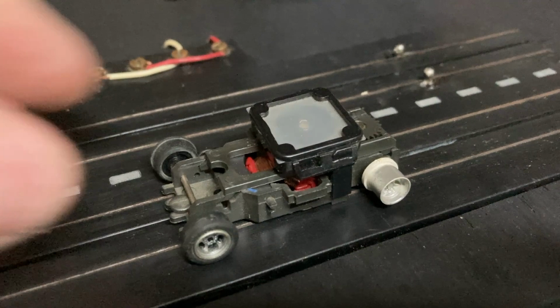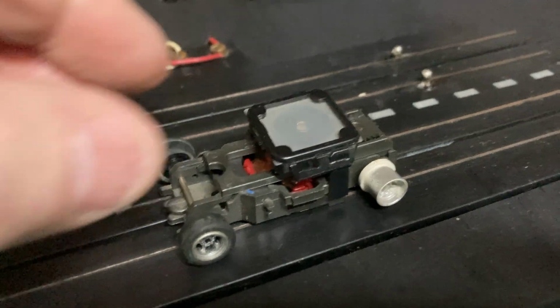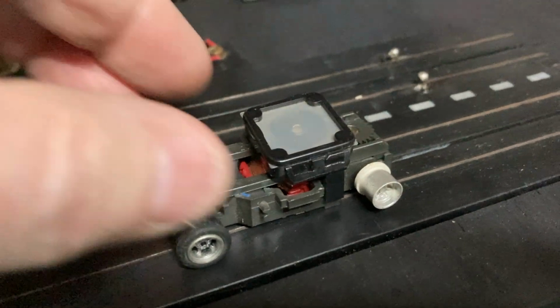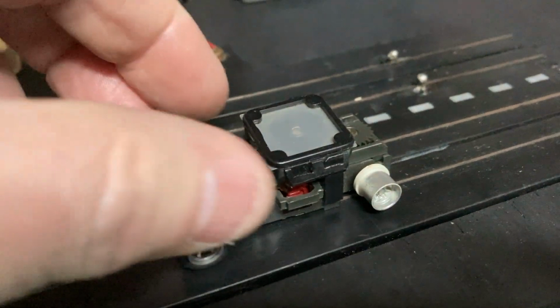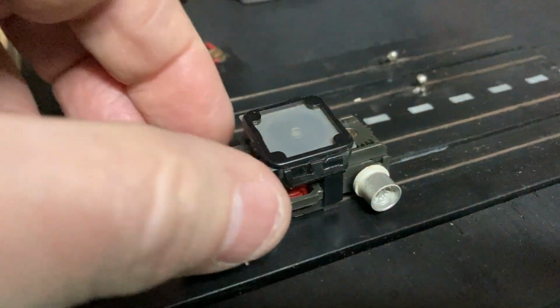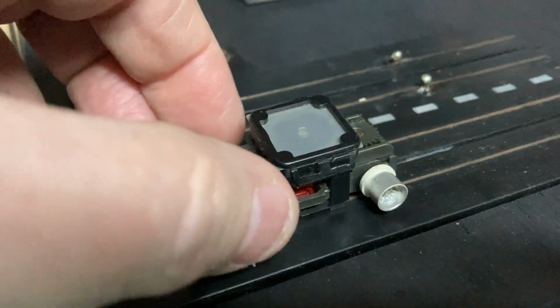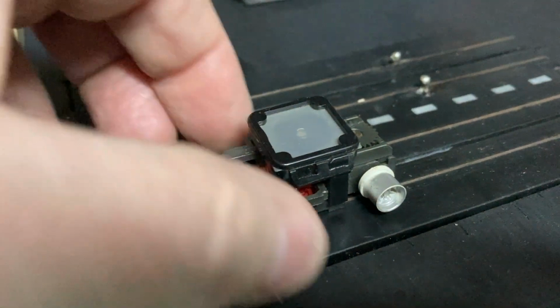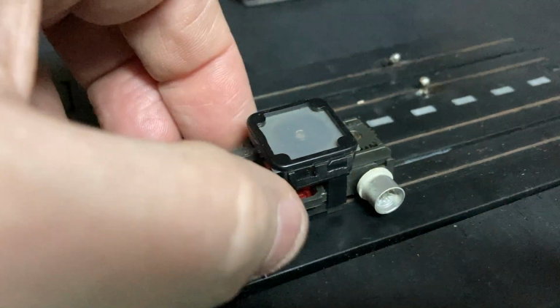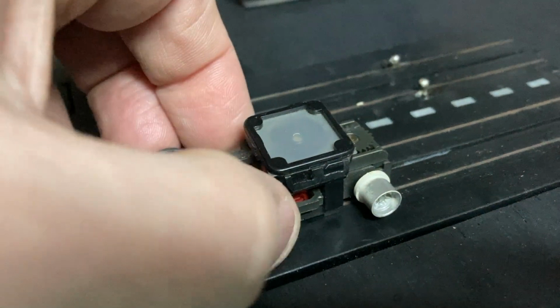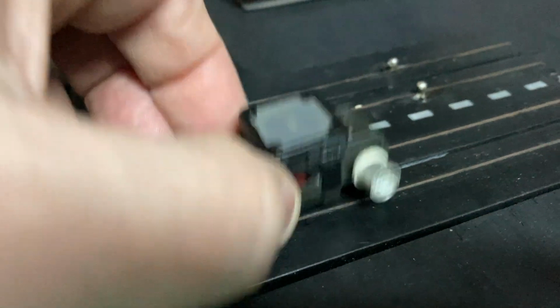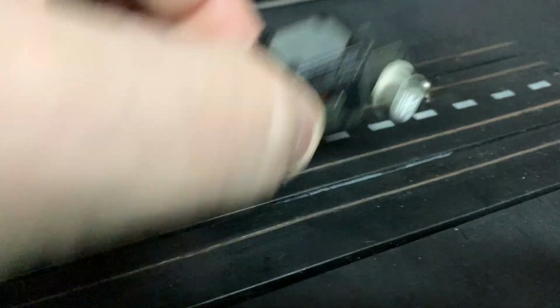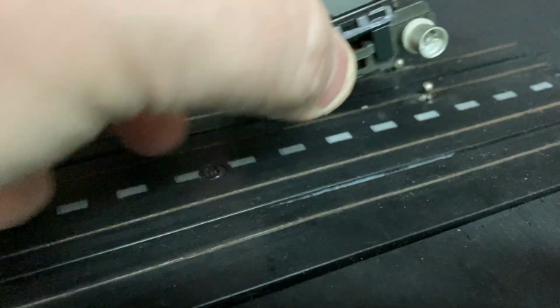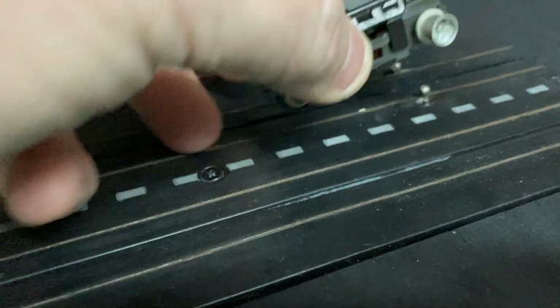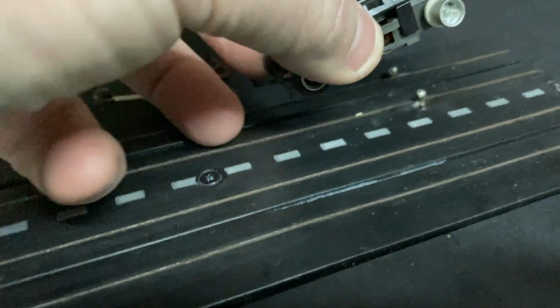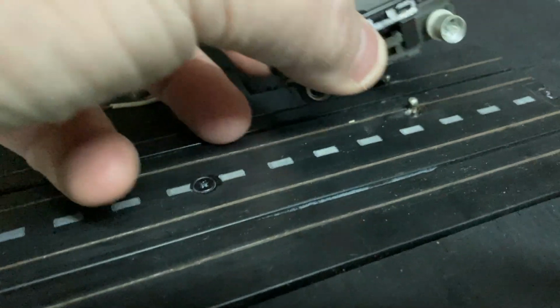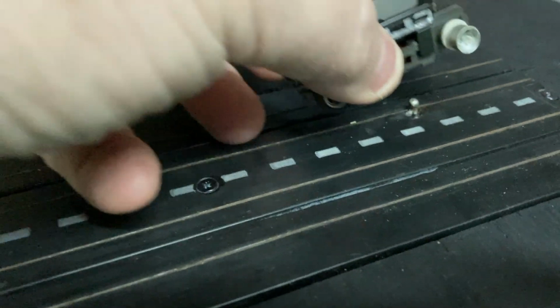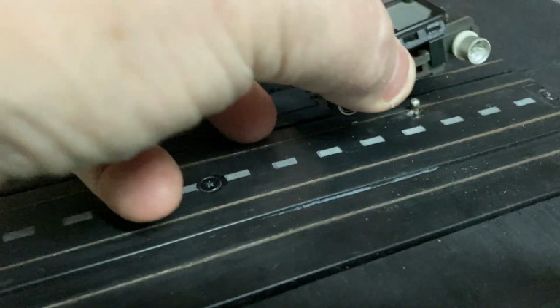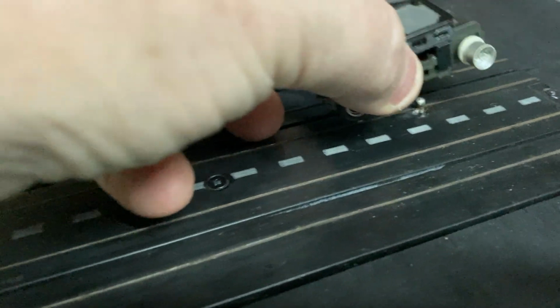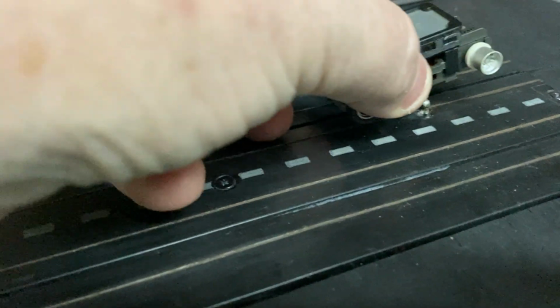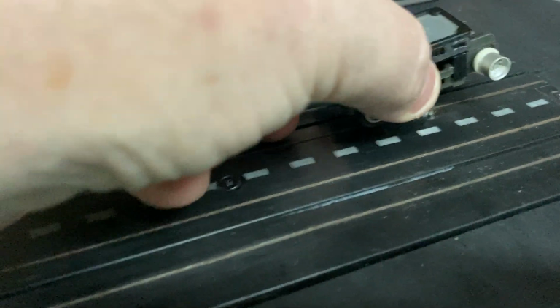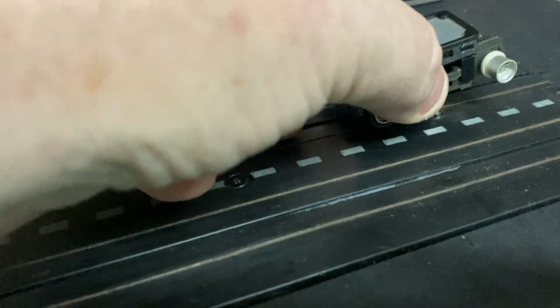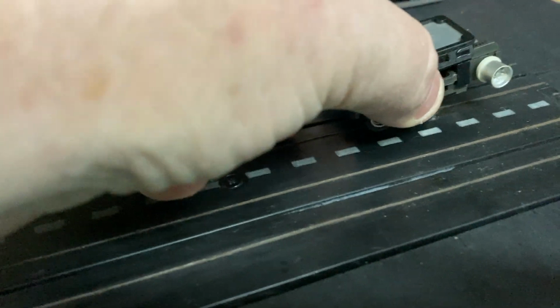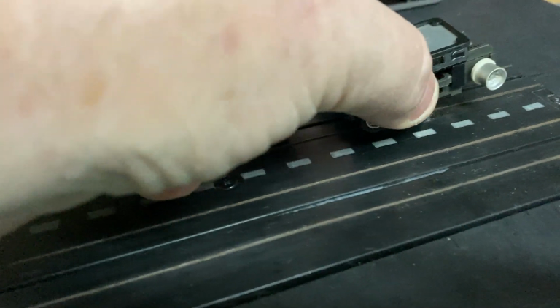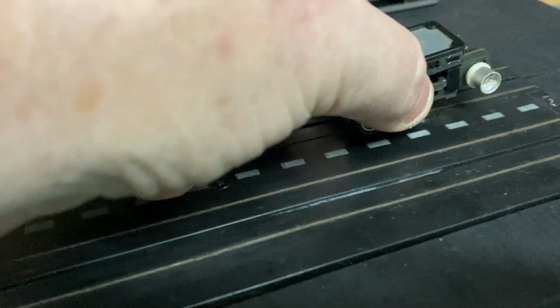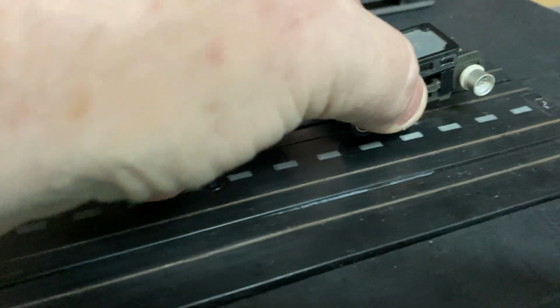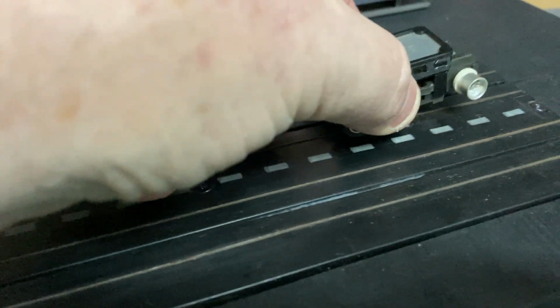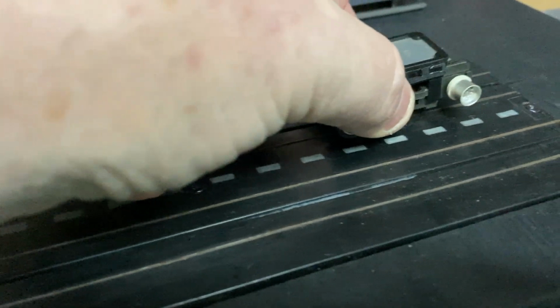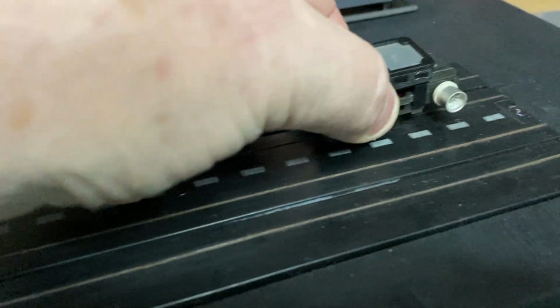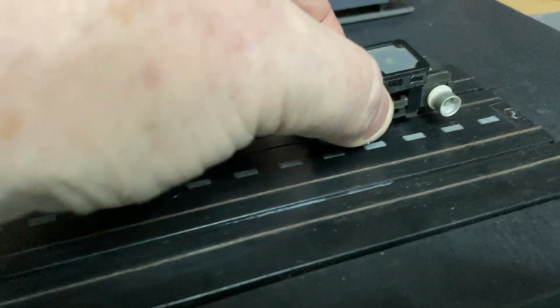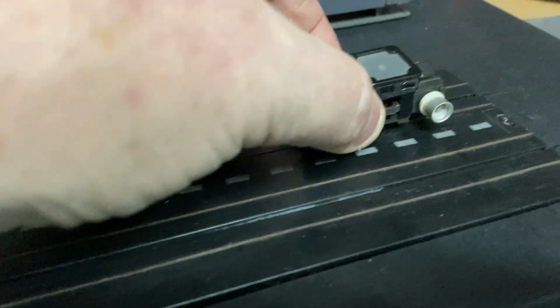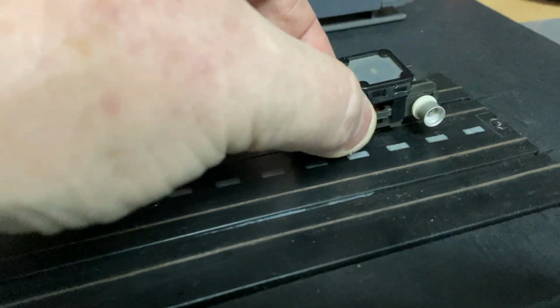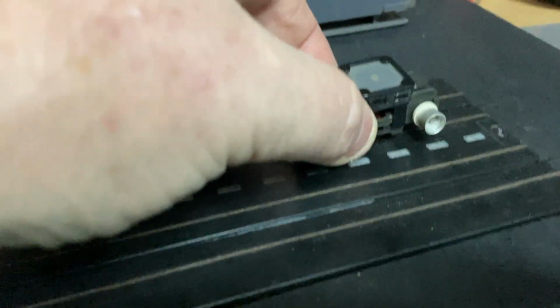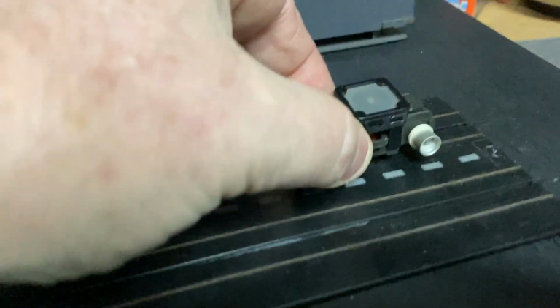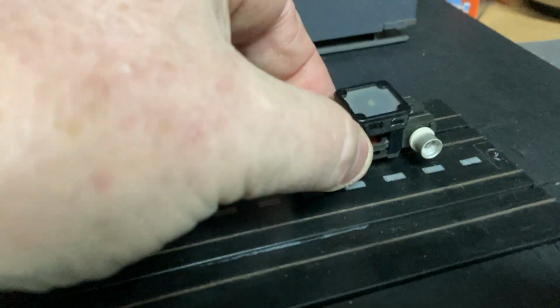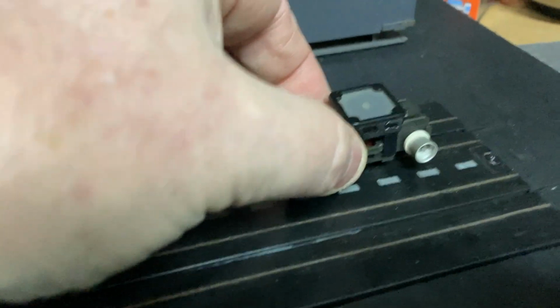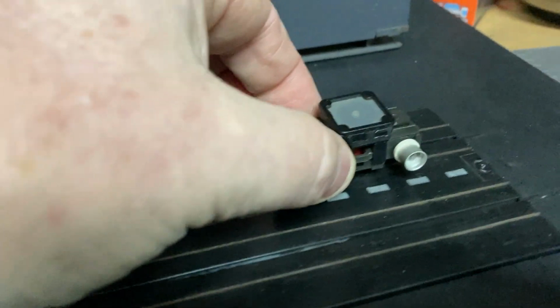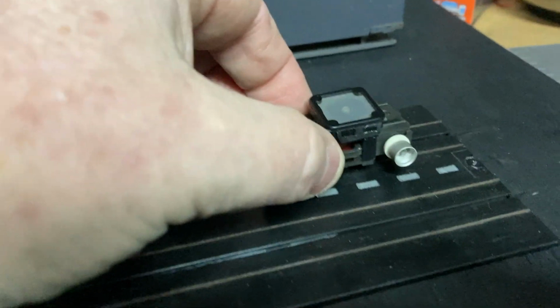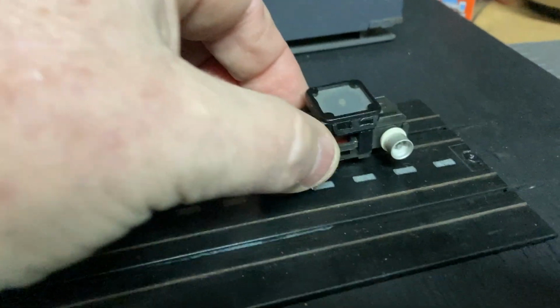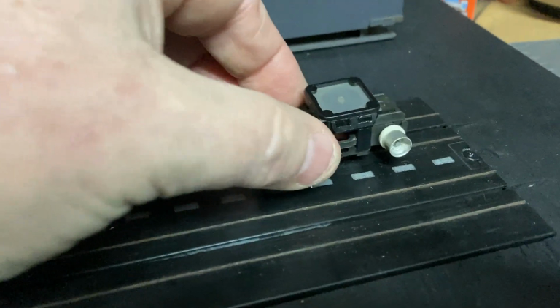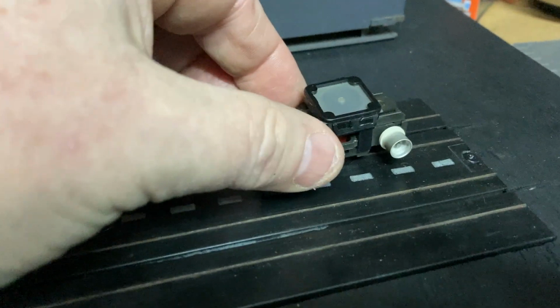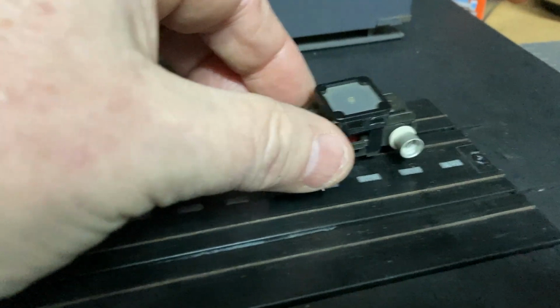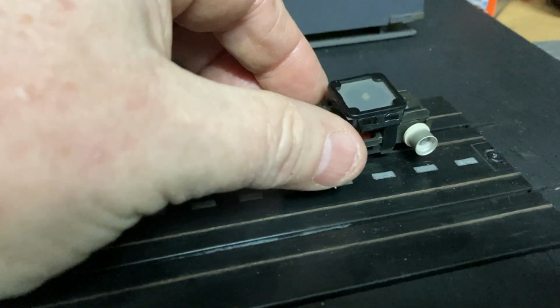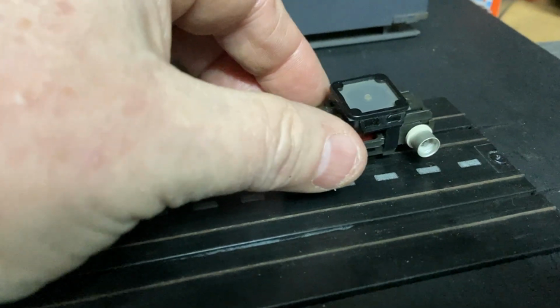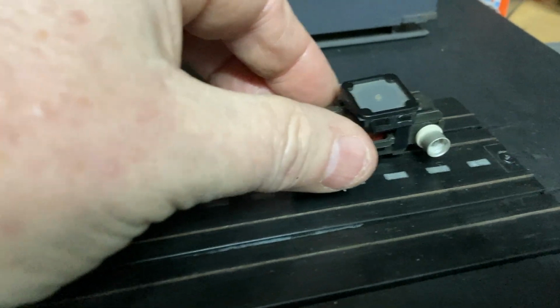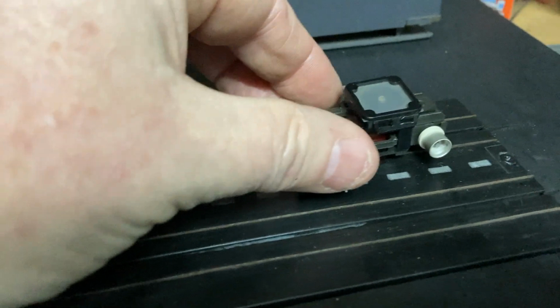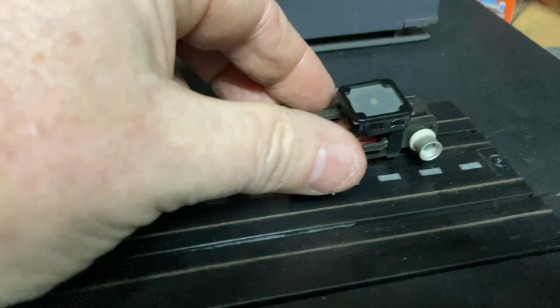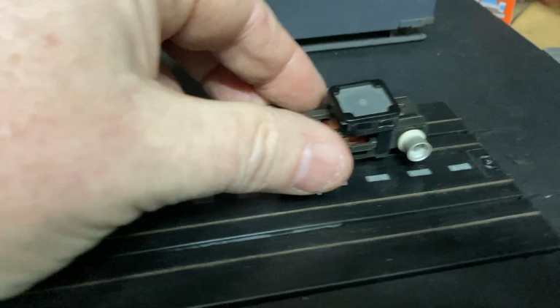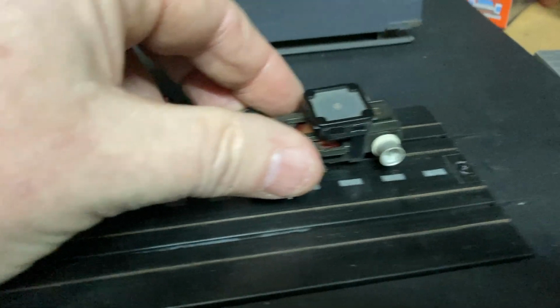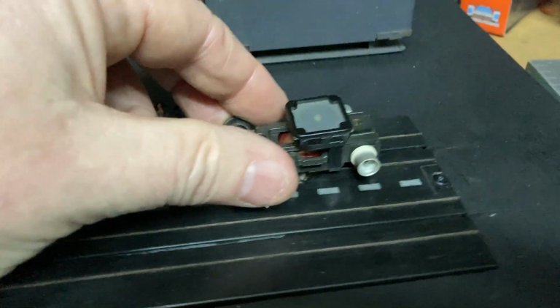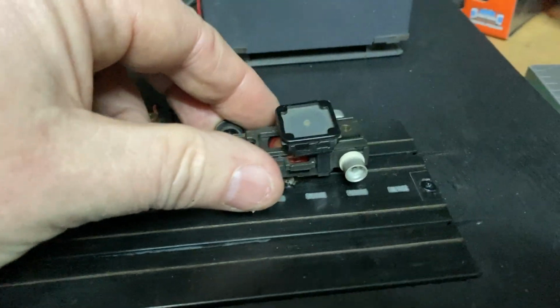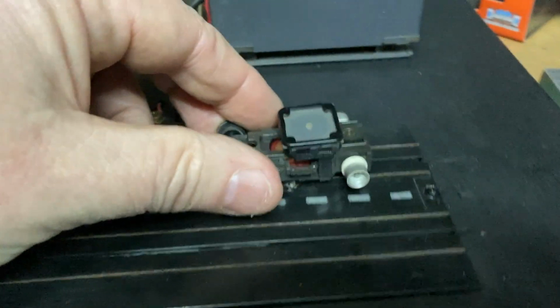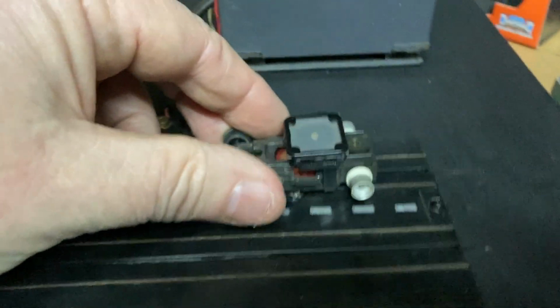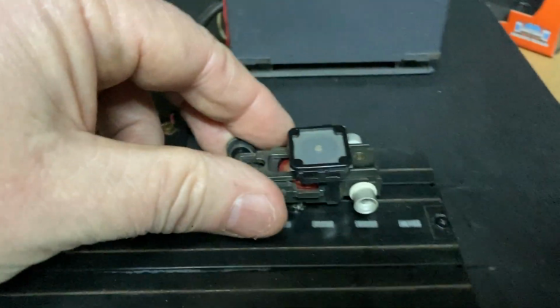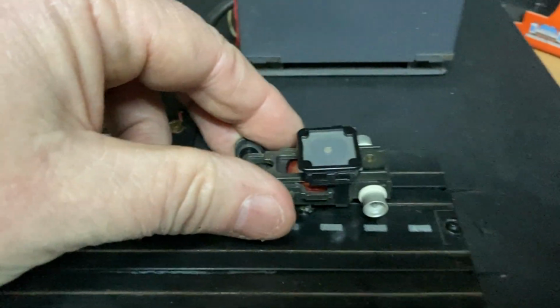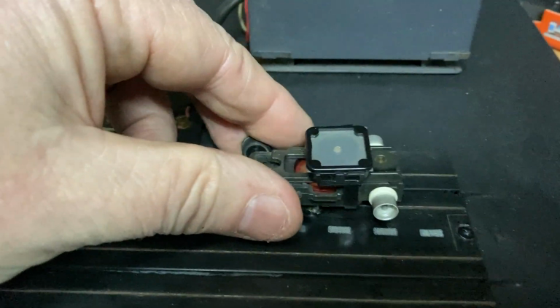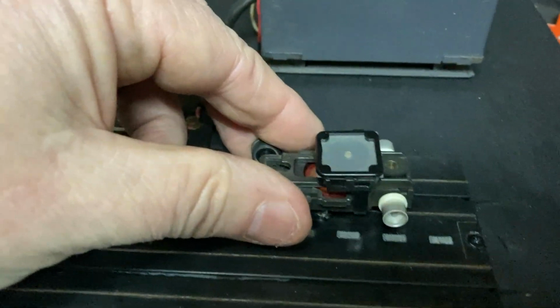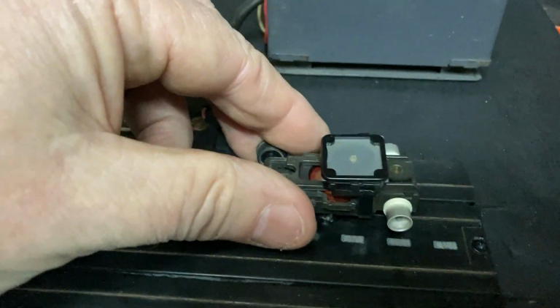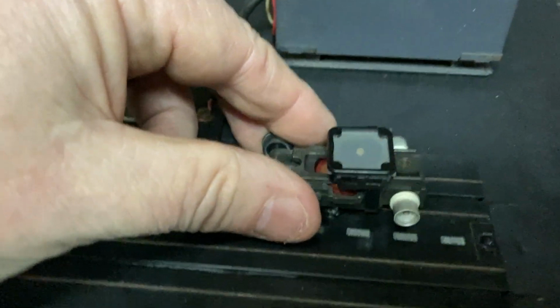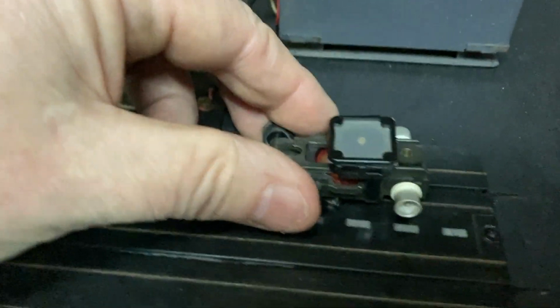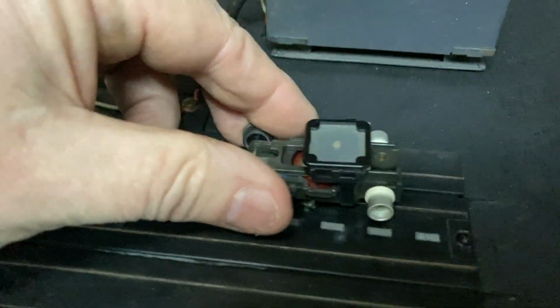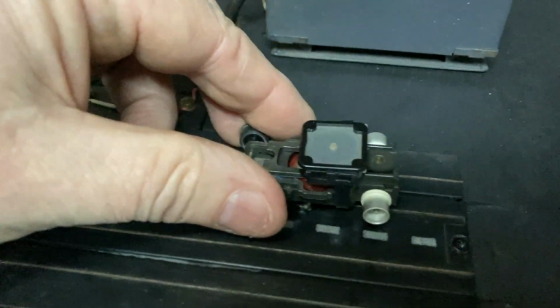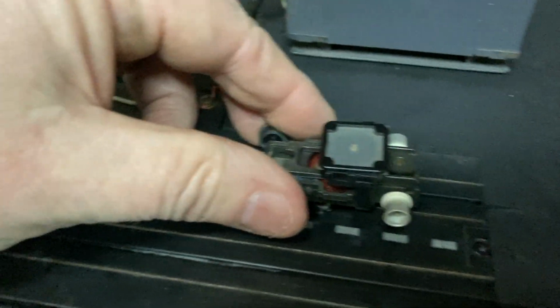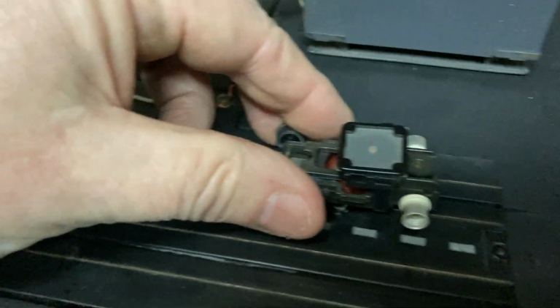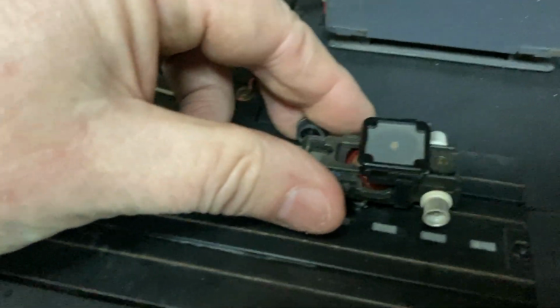We'll first put it on the little test block that I made. Oh... oh dear. What is that noise?